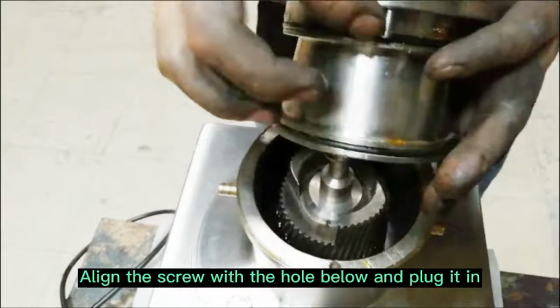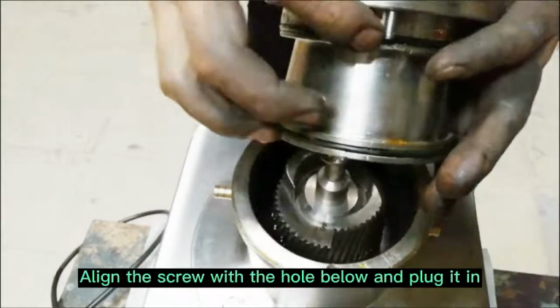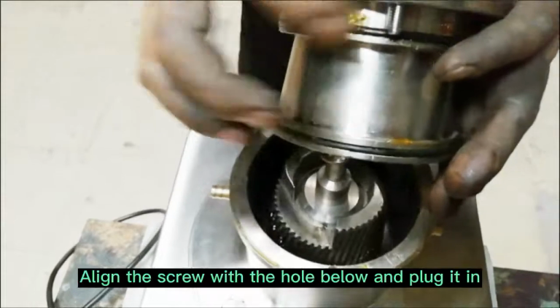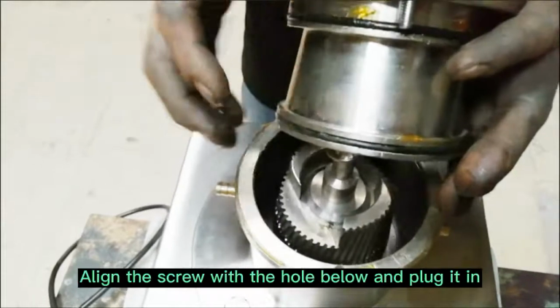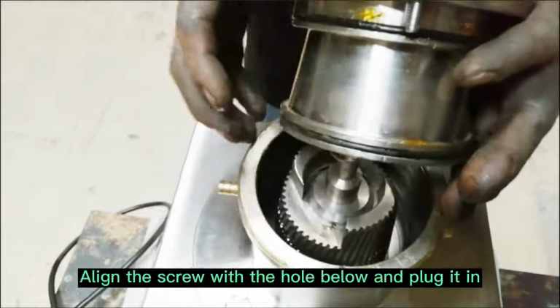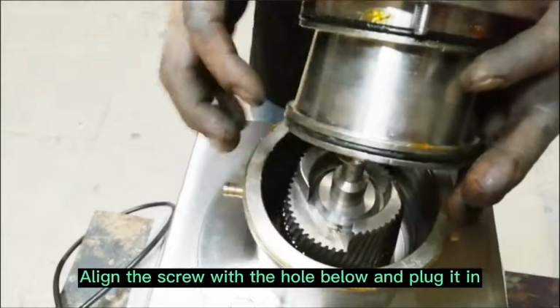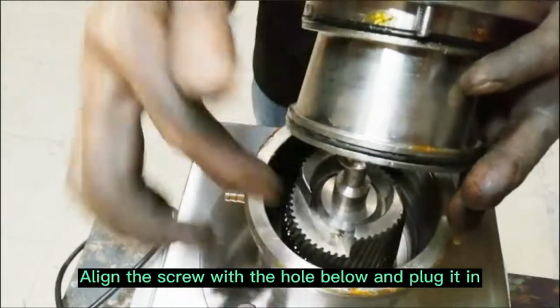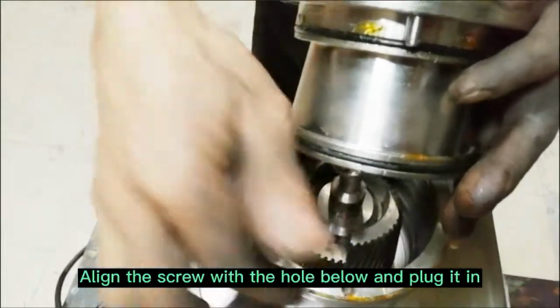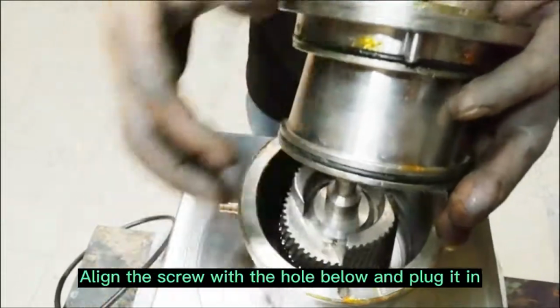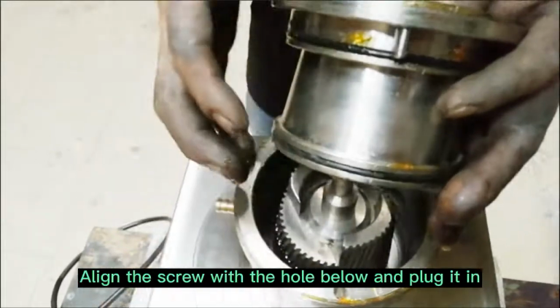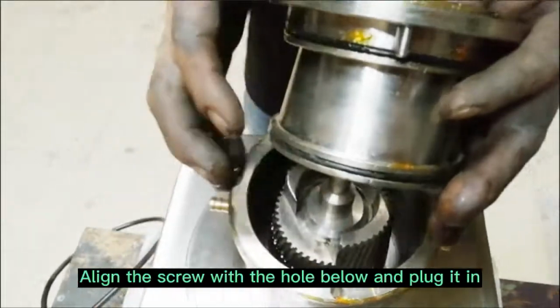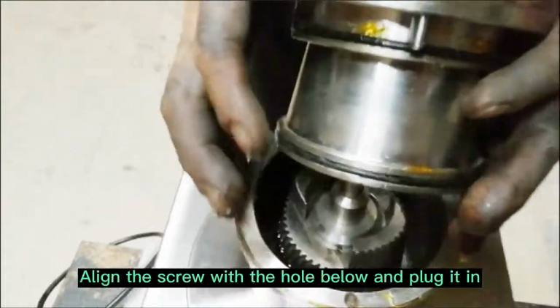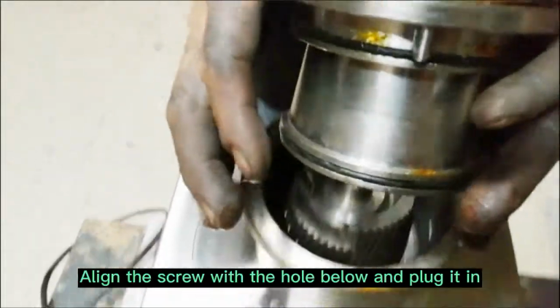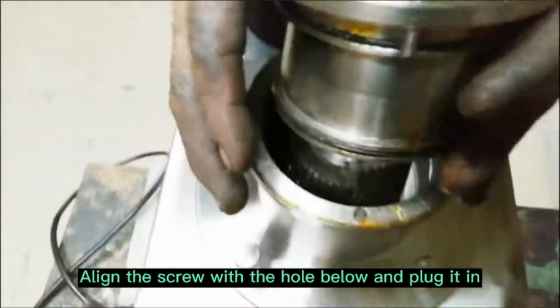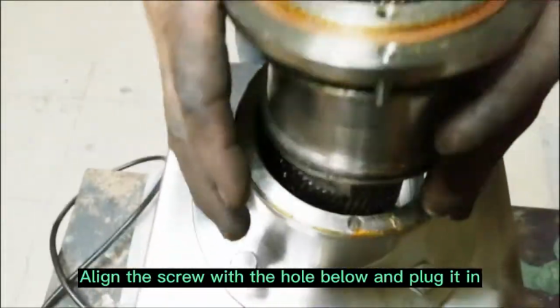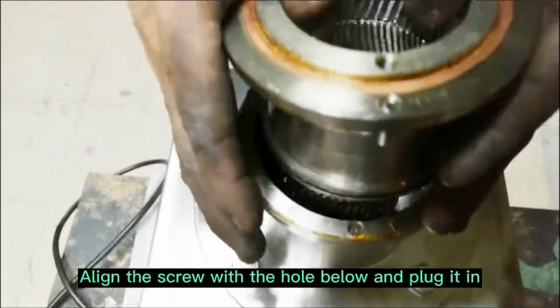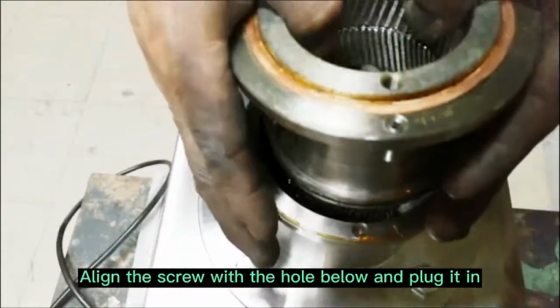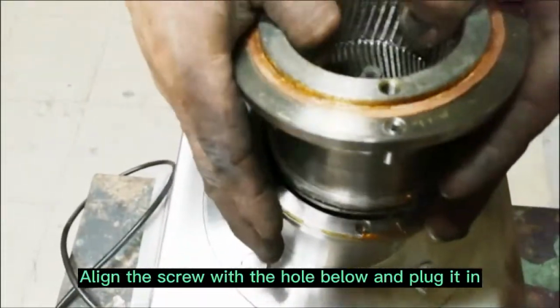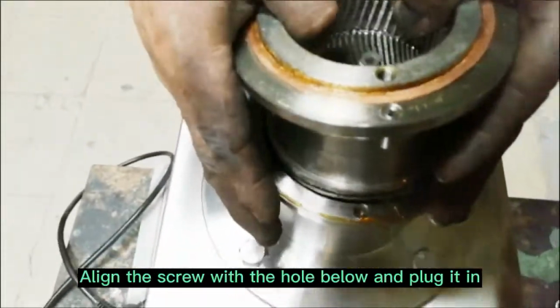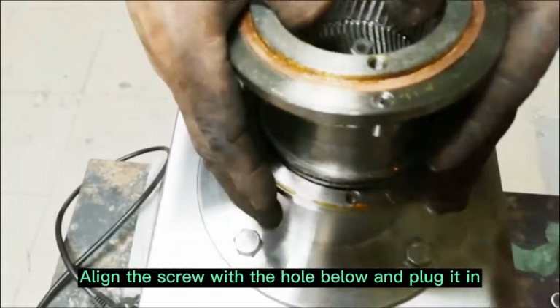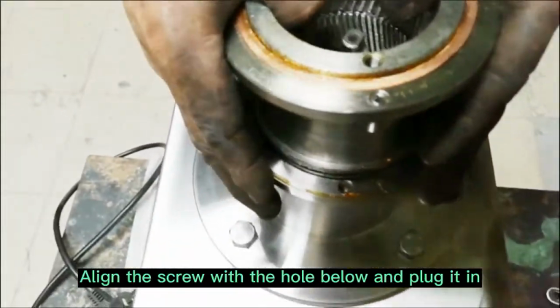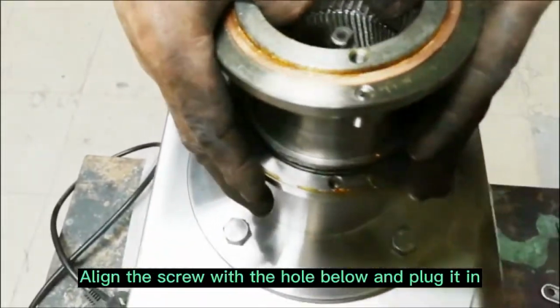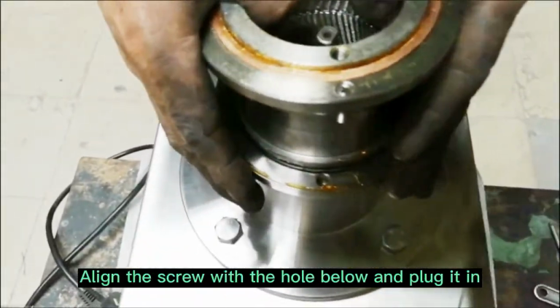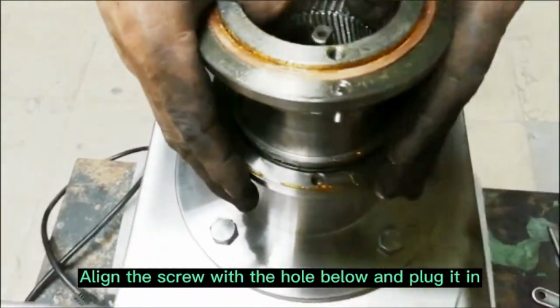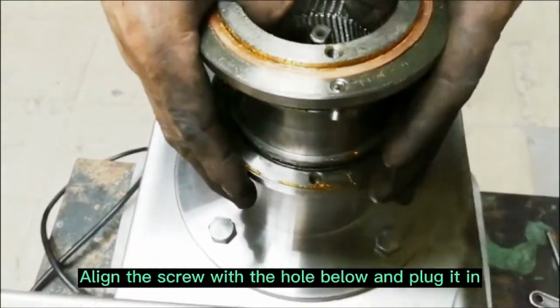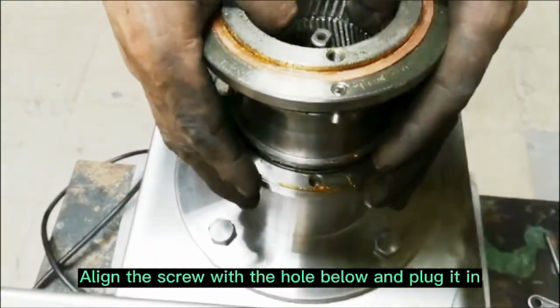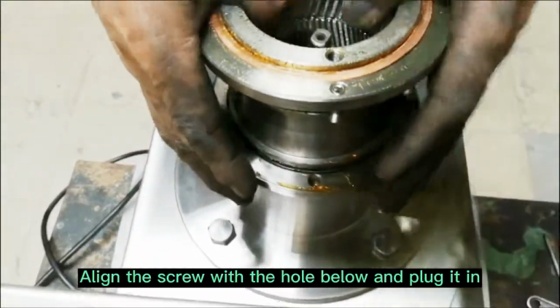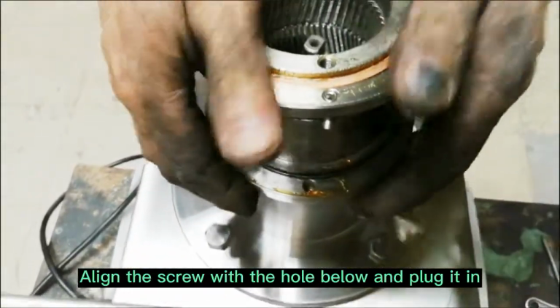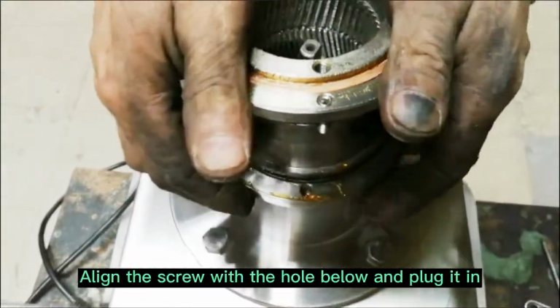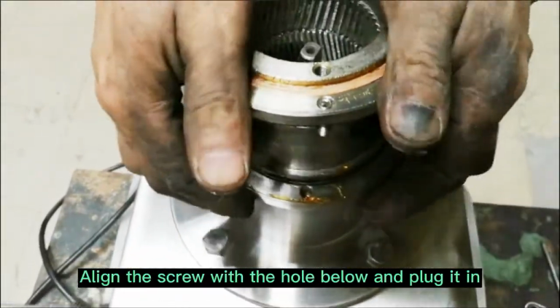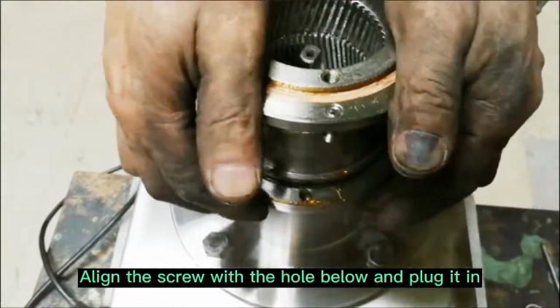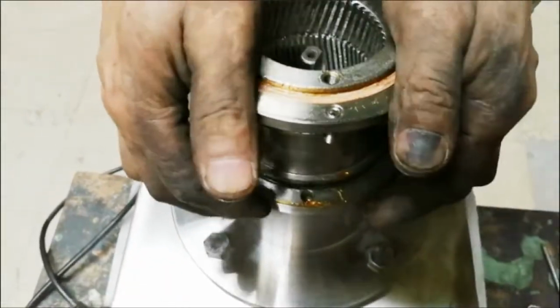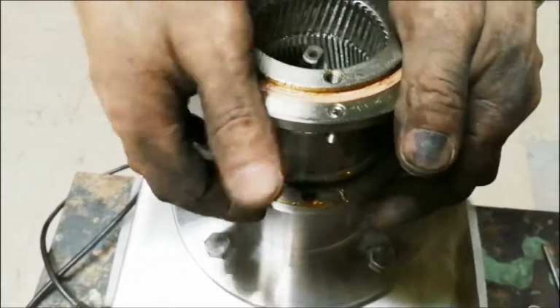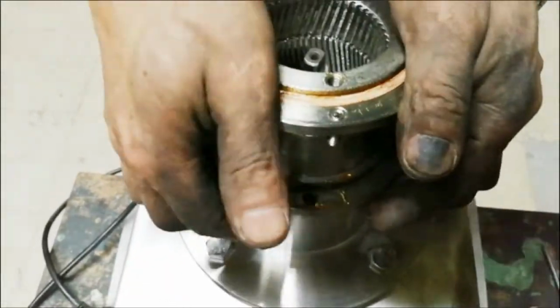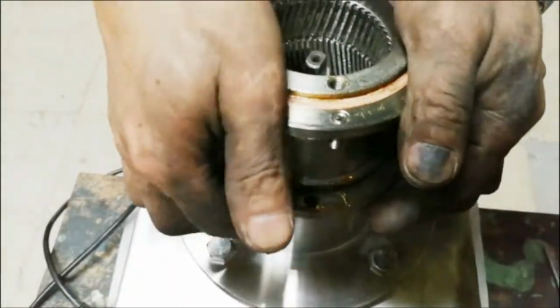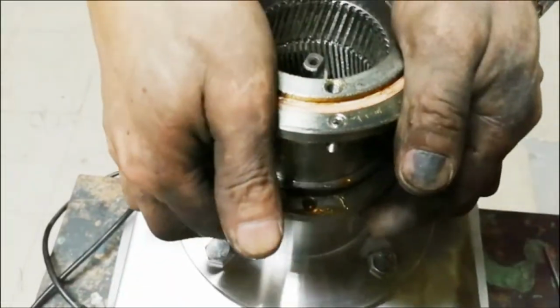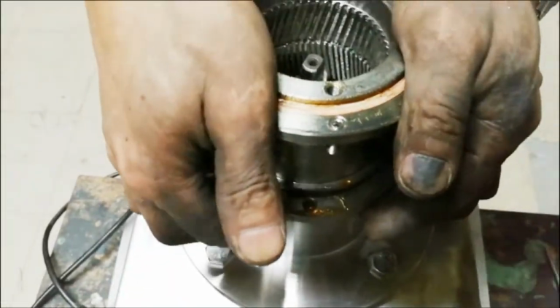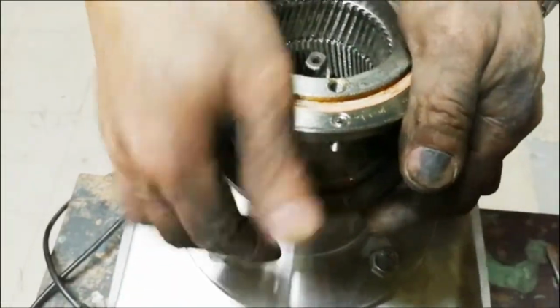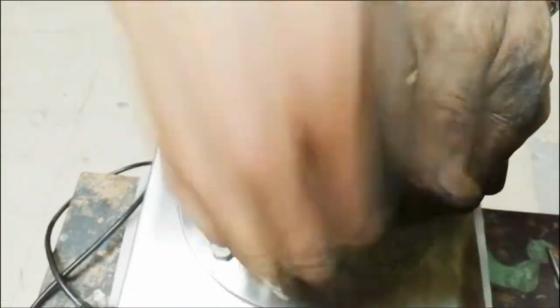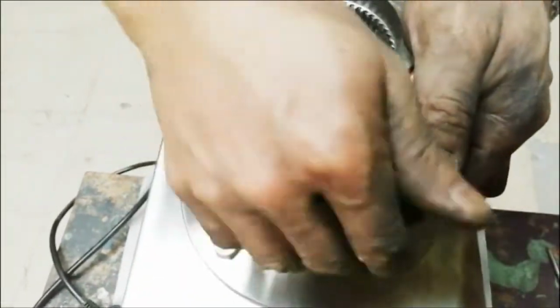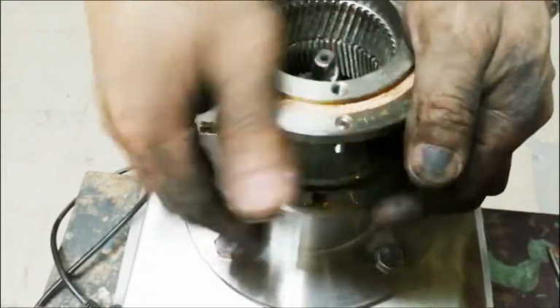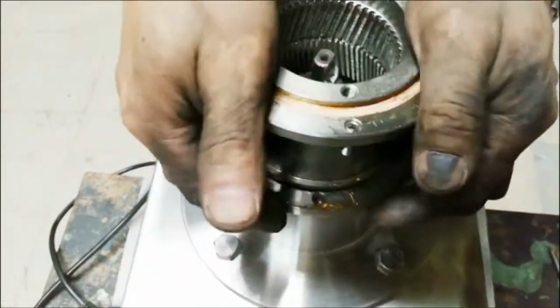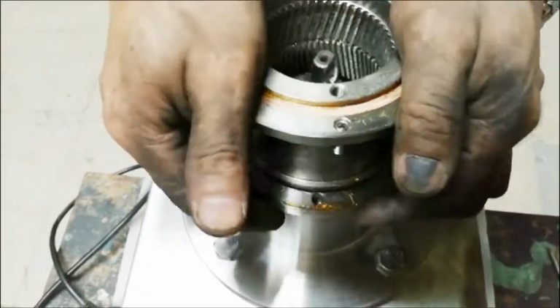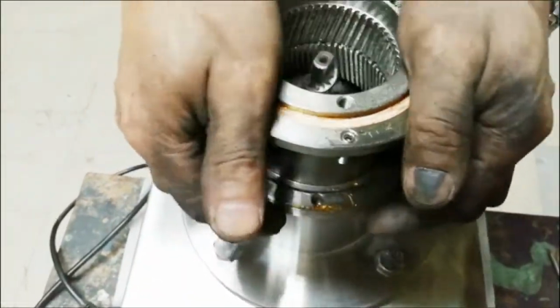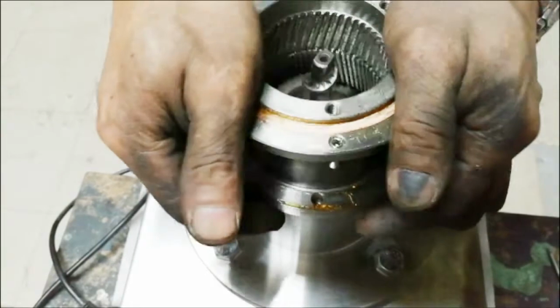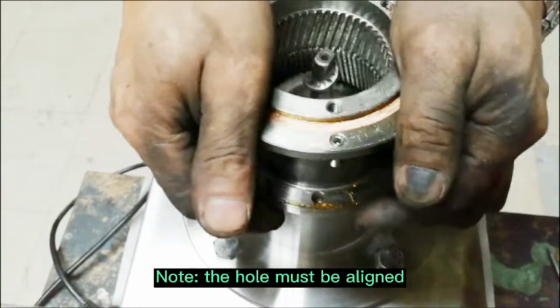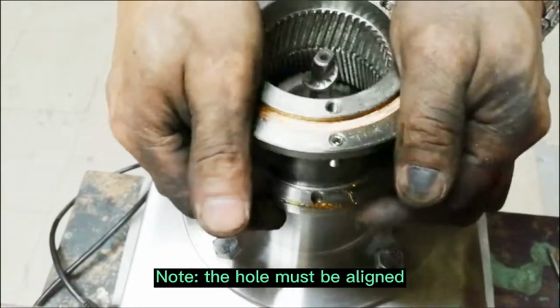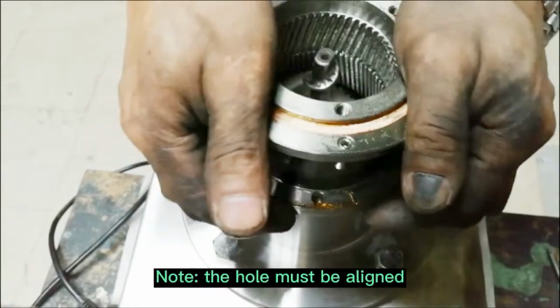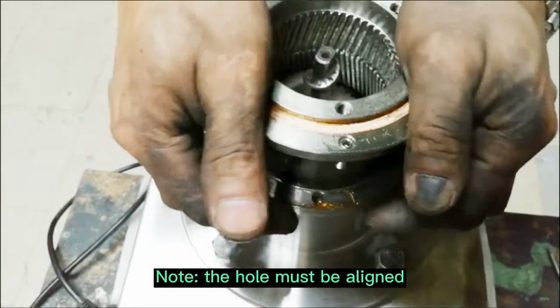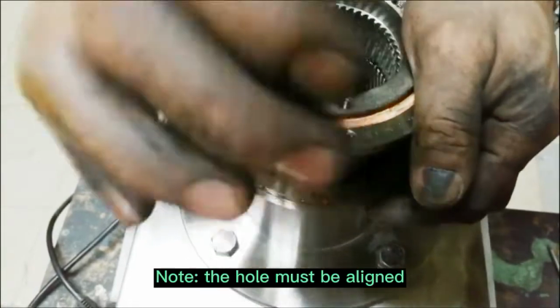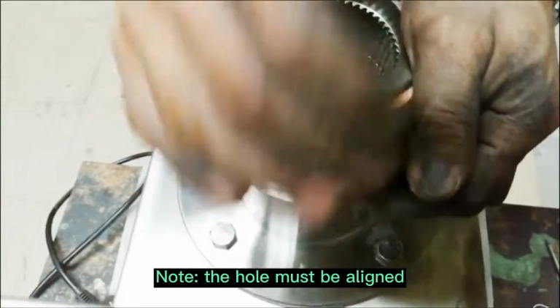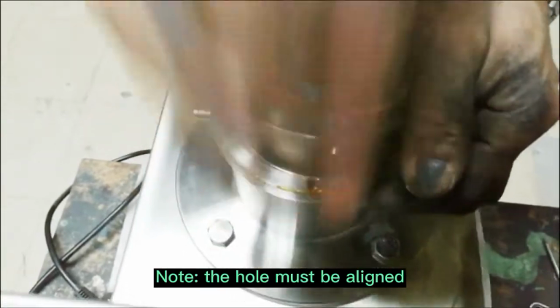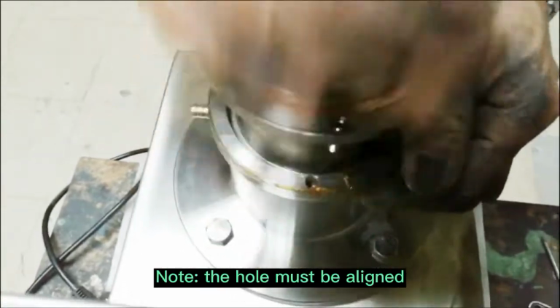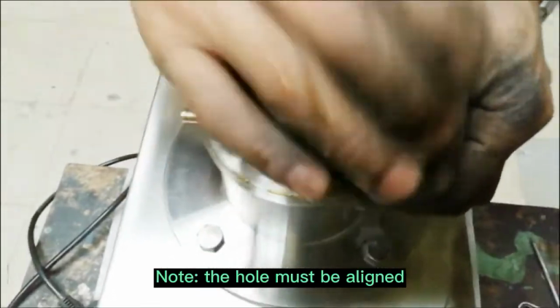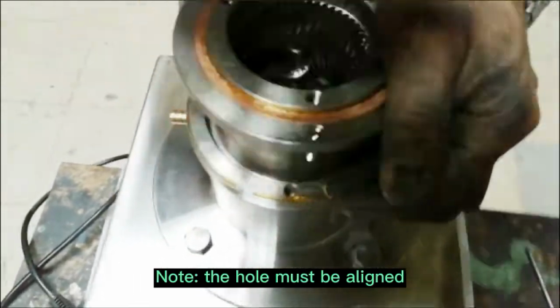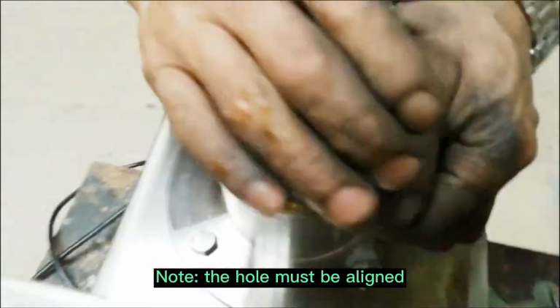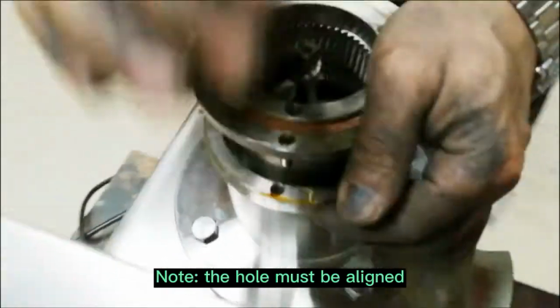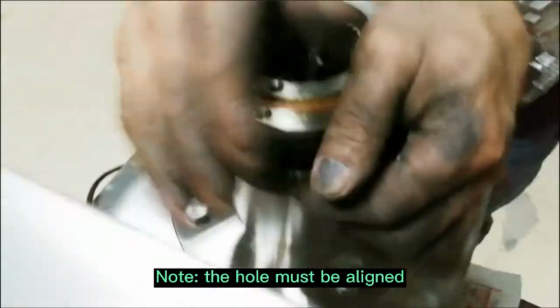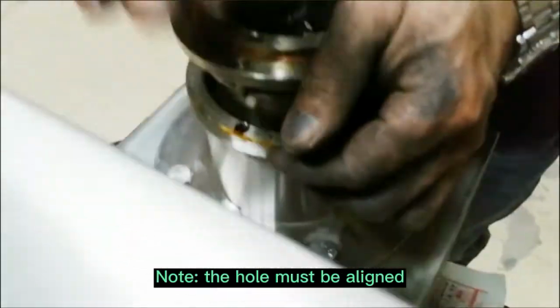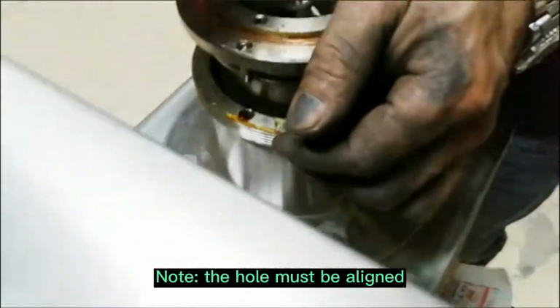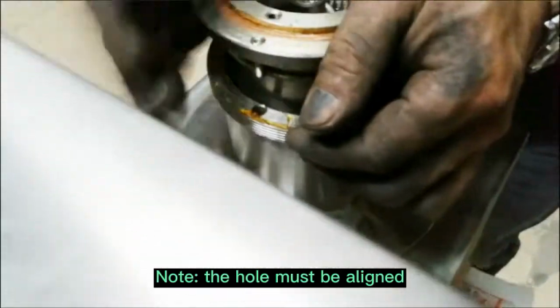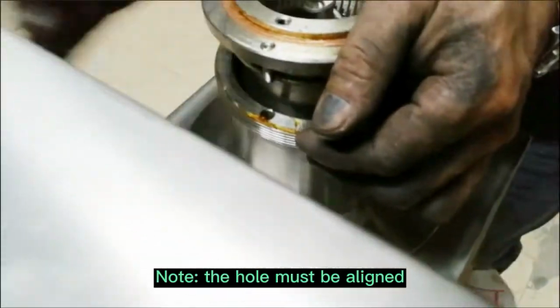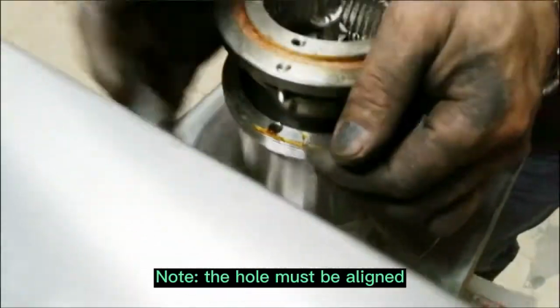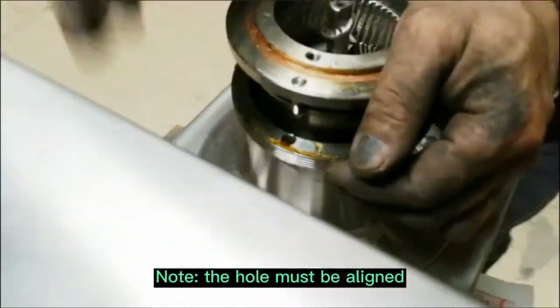Align the screw with the hole, glue and plug it in. Note the hole must be aligned.